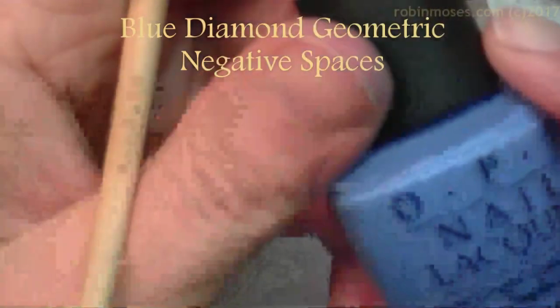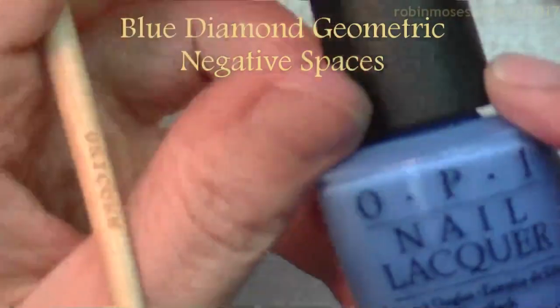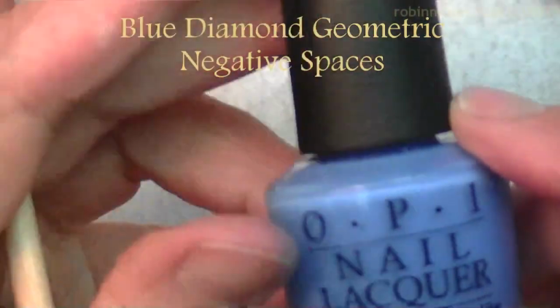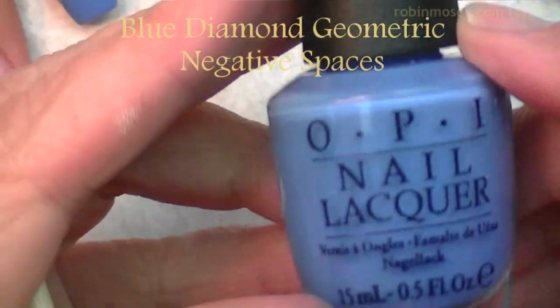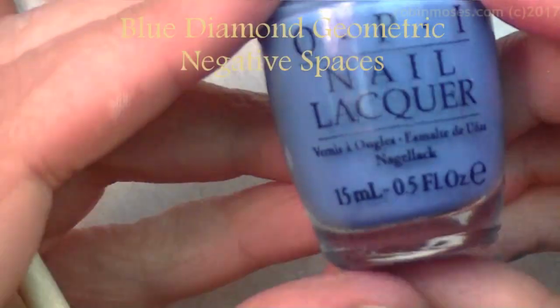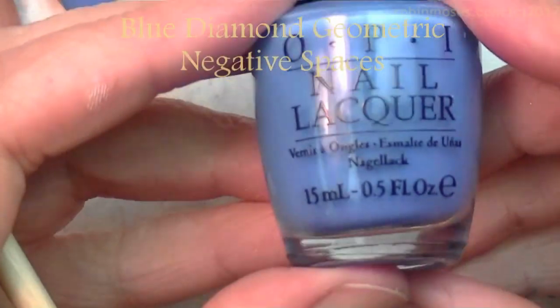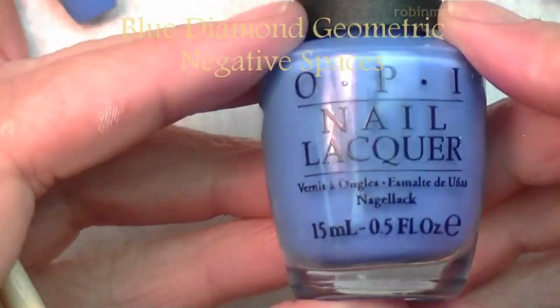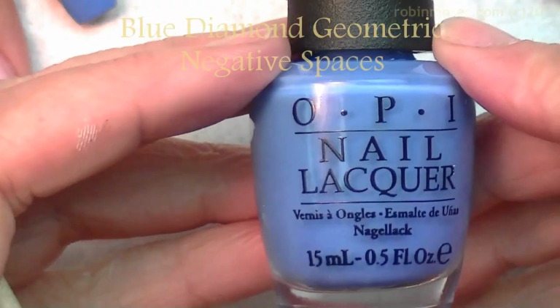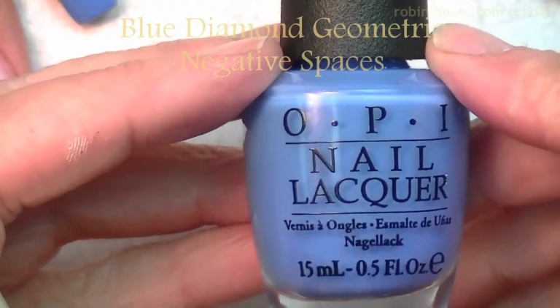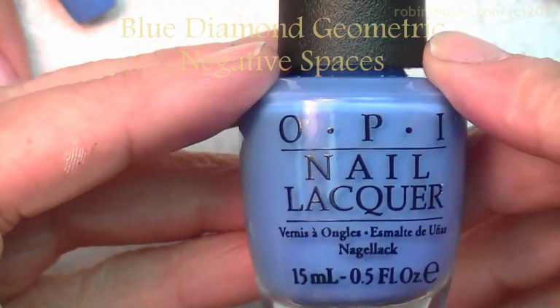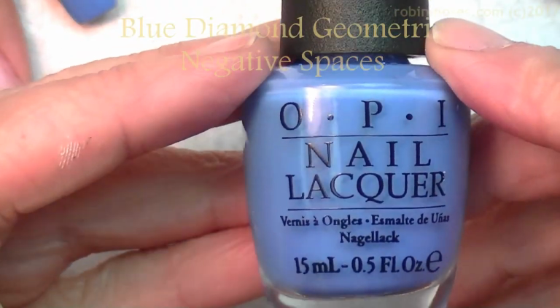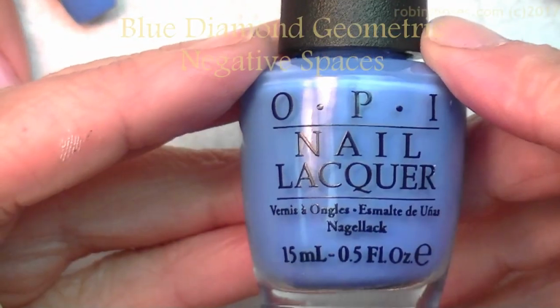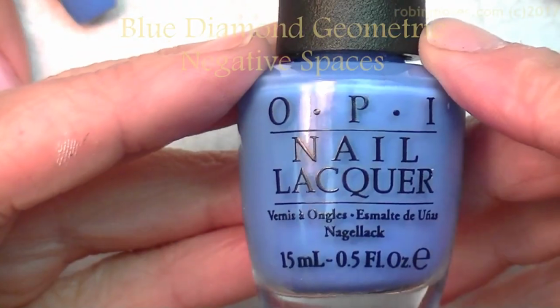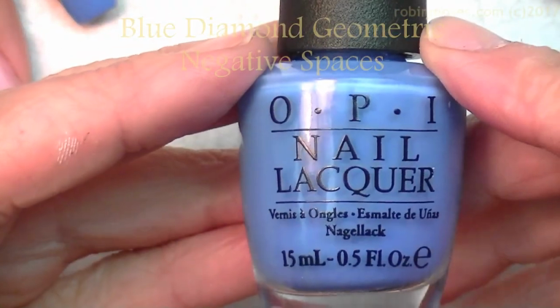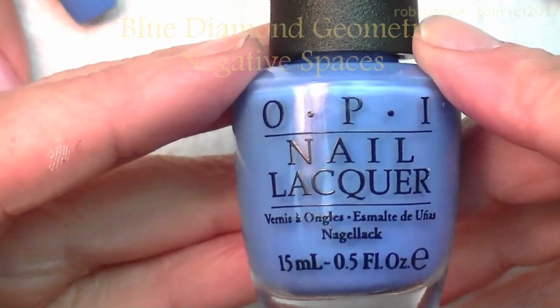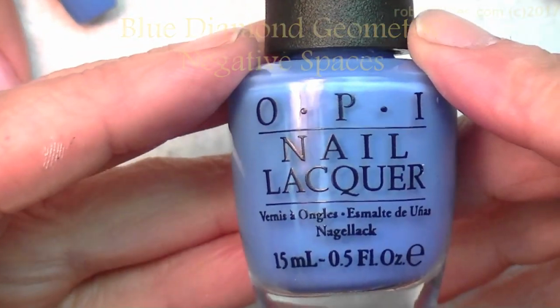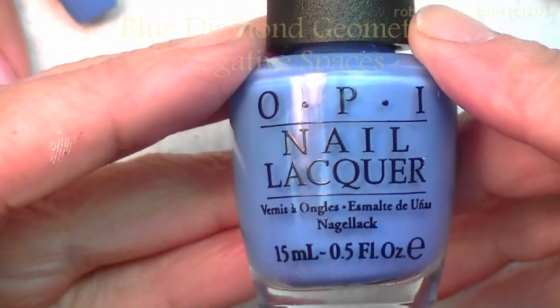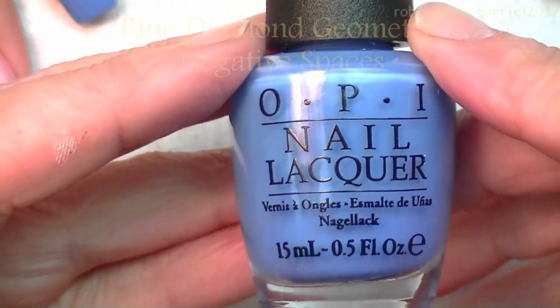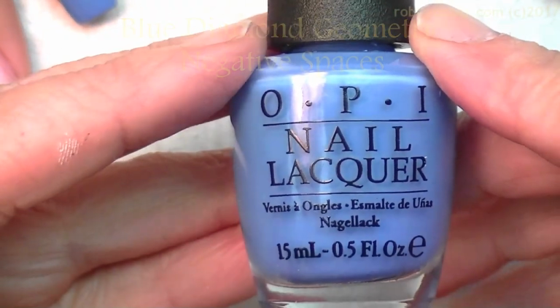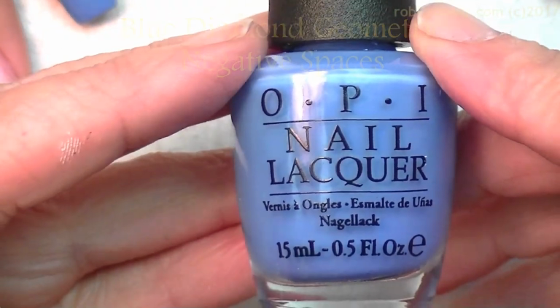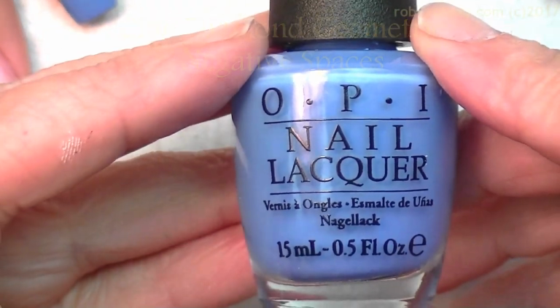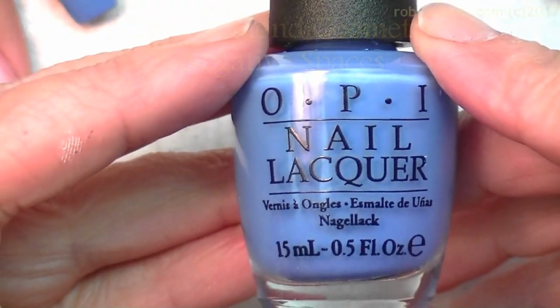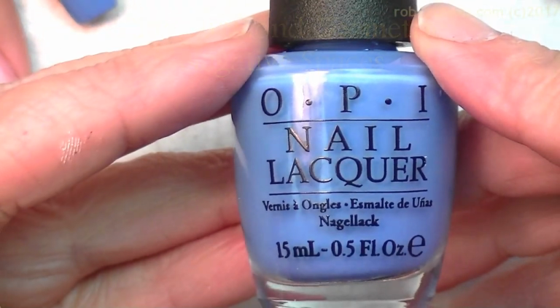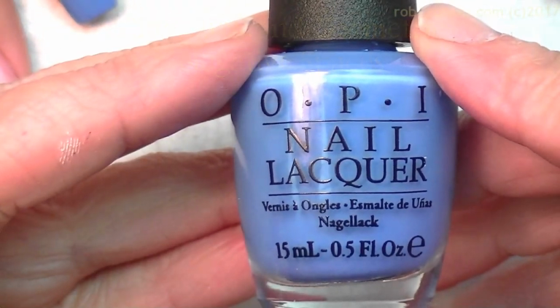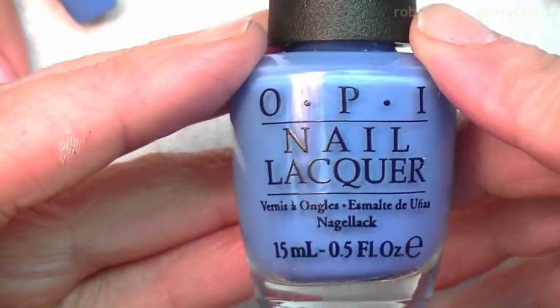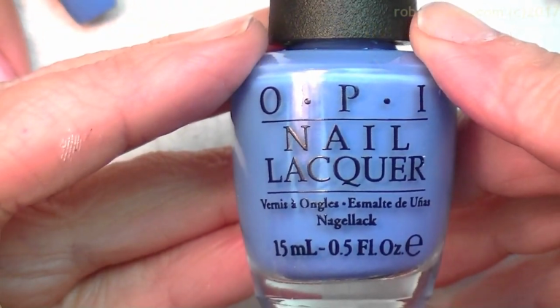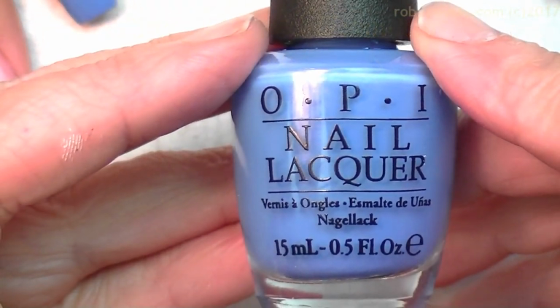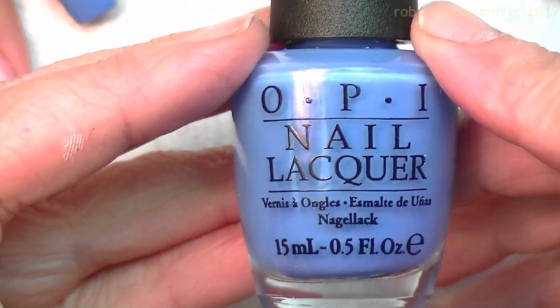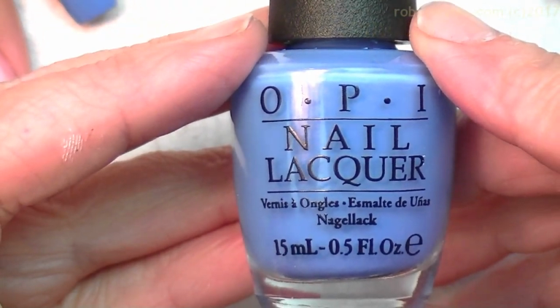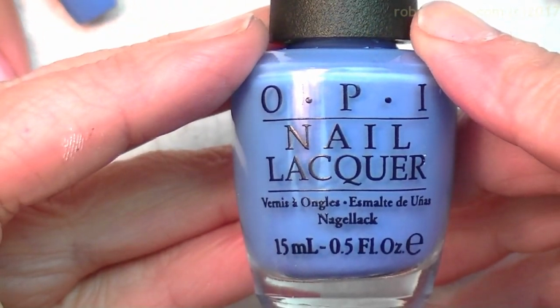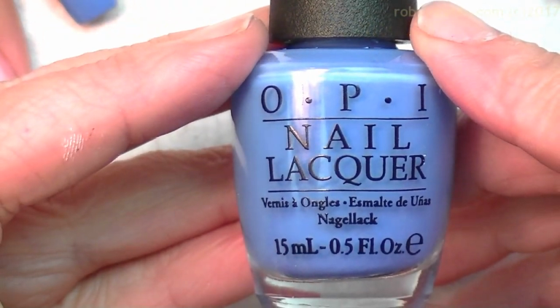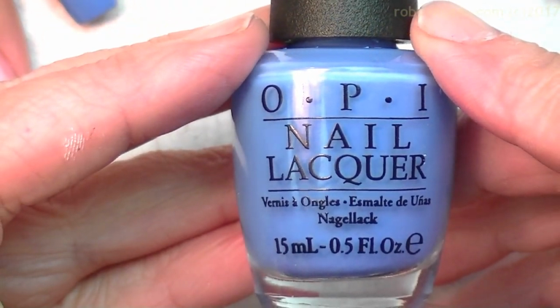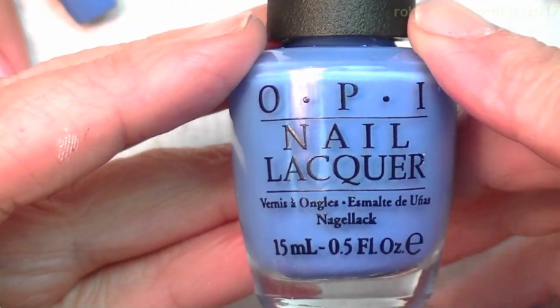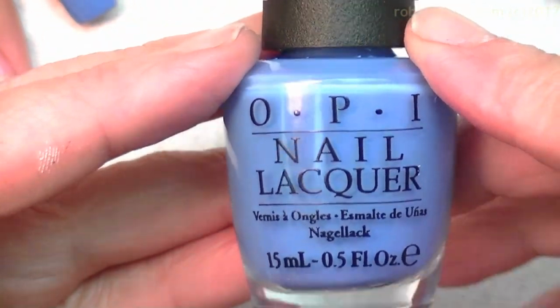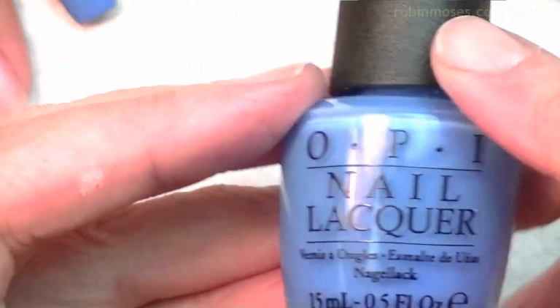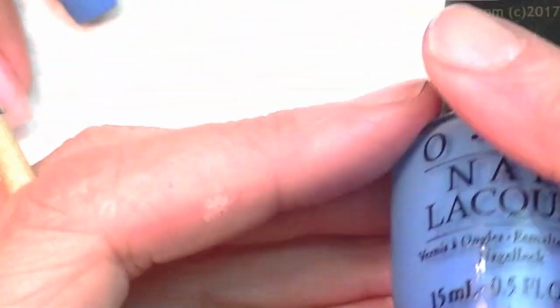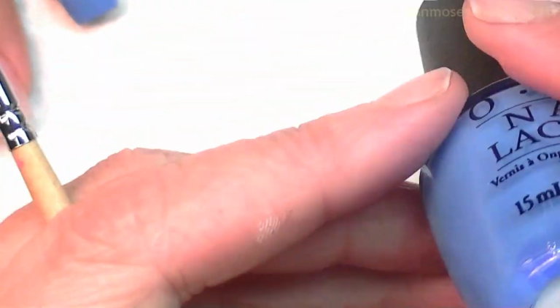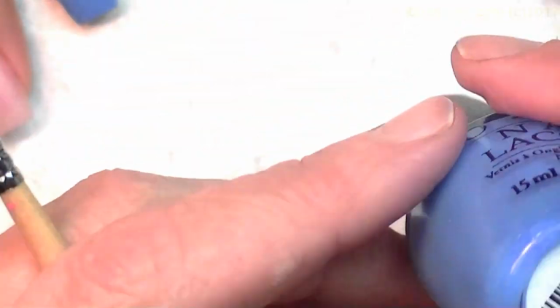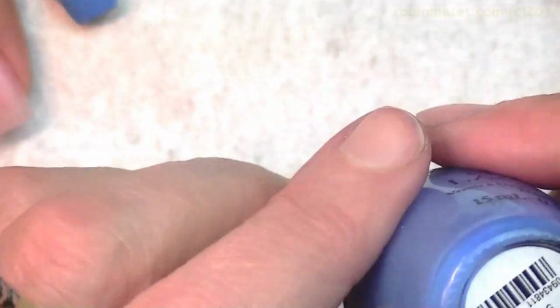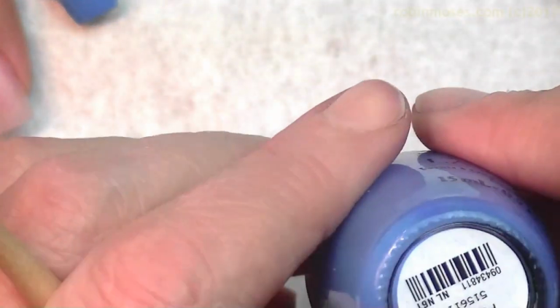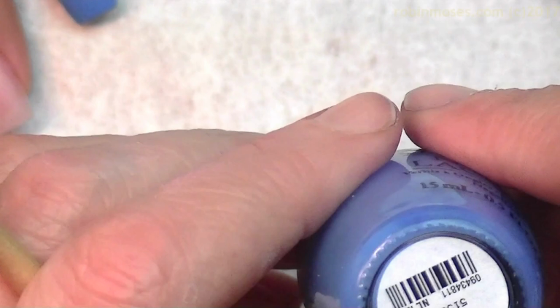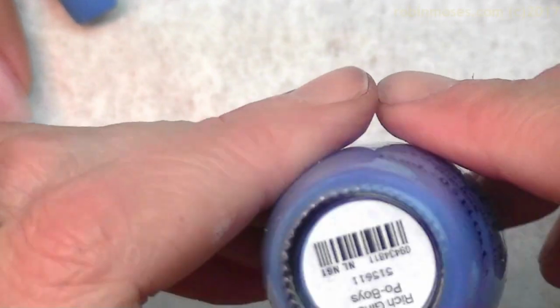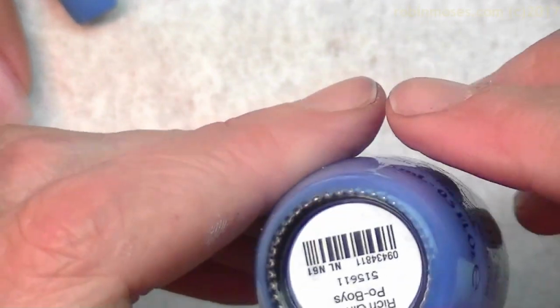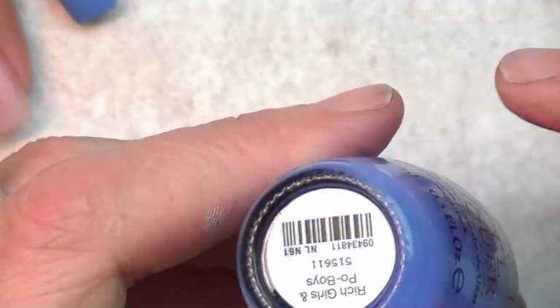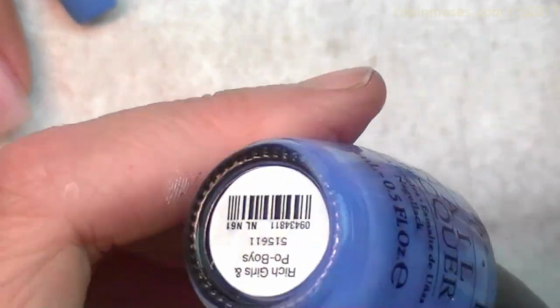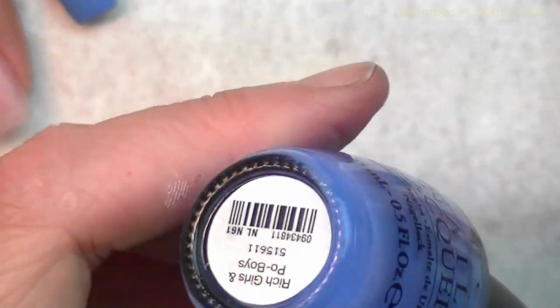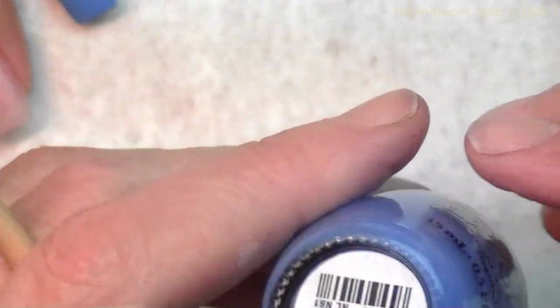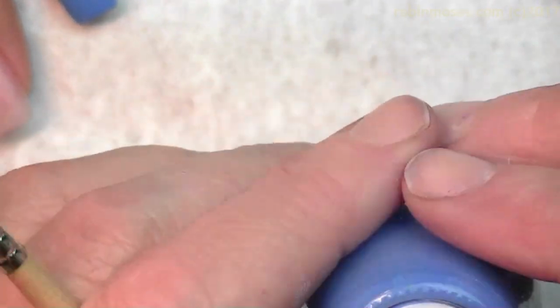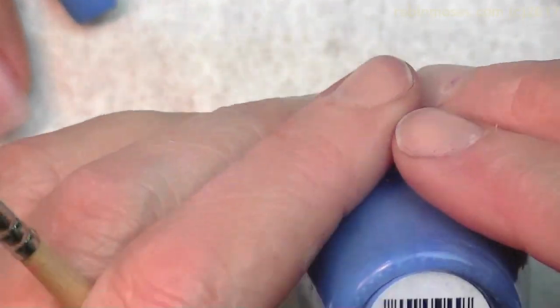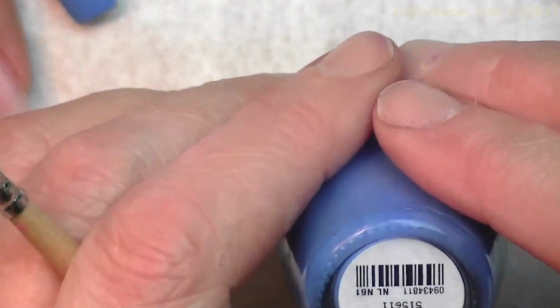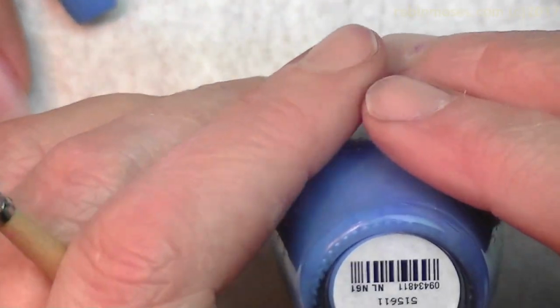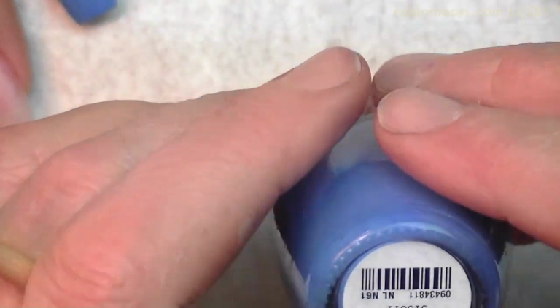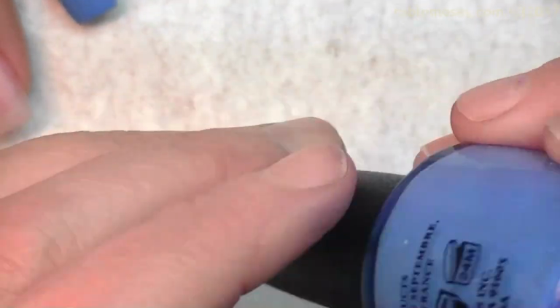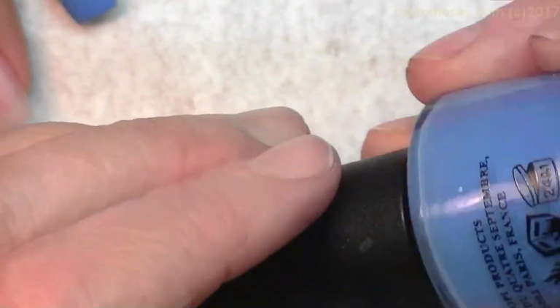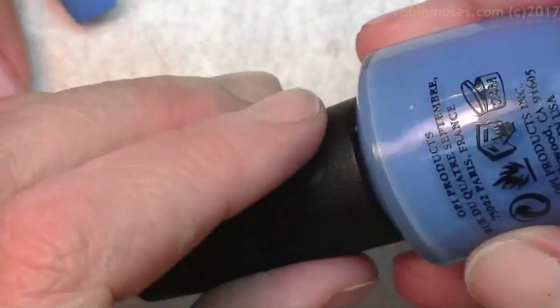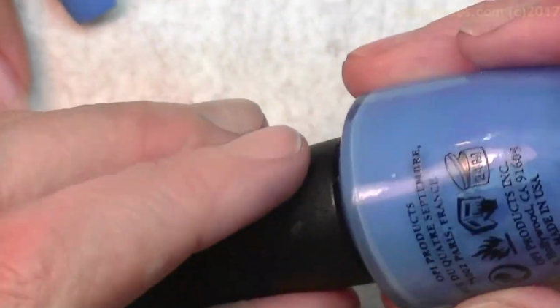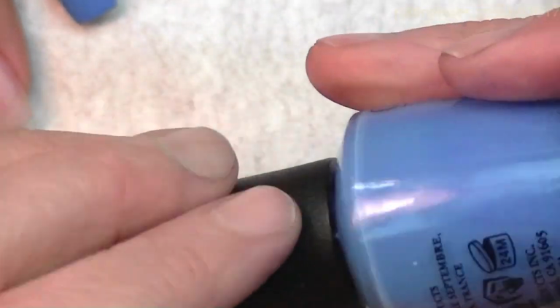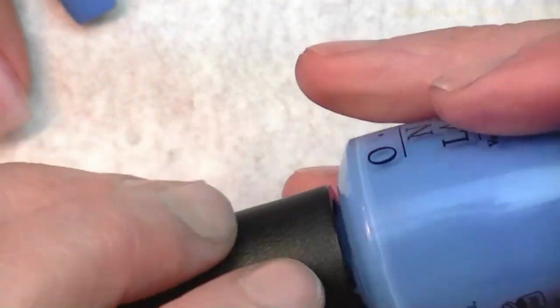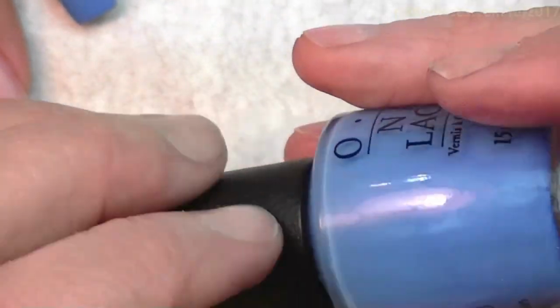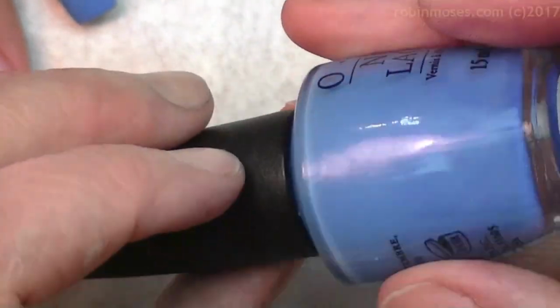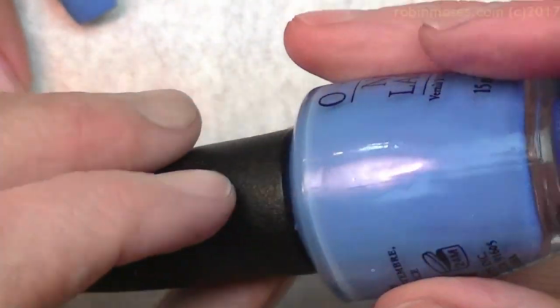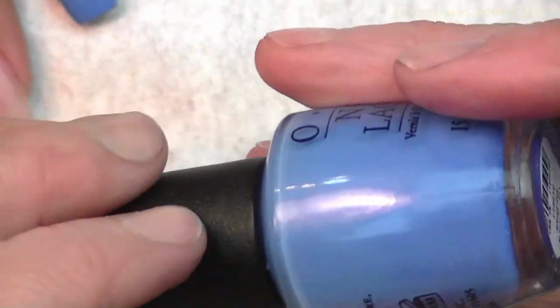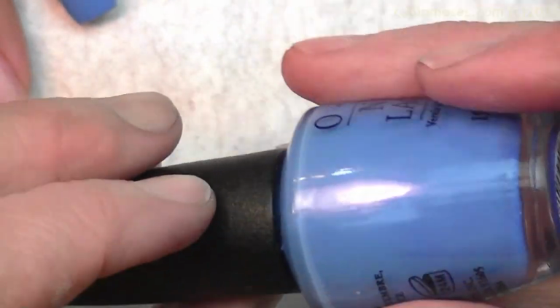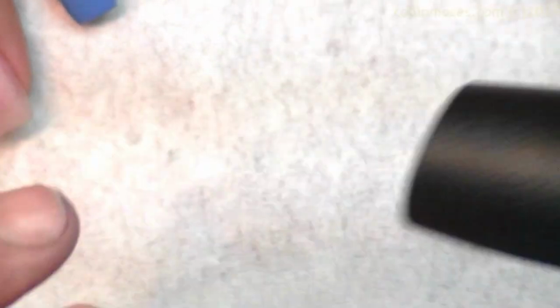You know what? I should get another bottle of this from OPI, if you're listening, because I have used the heck out of this color. It's perfect sky blue.